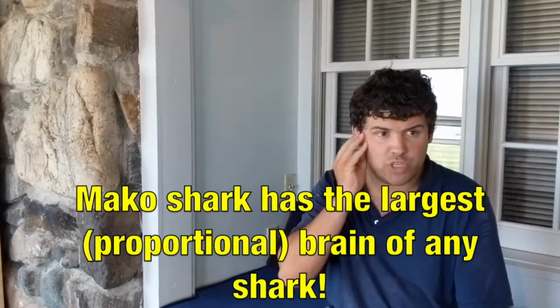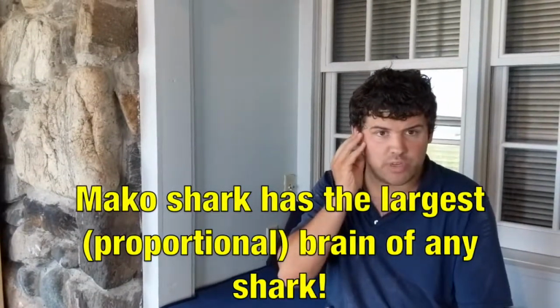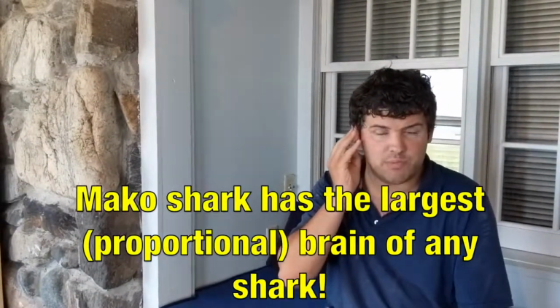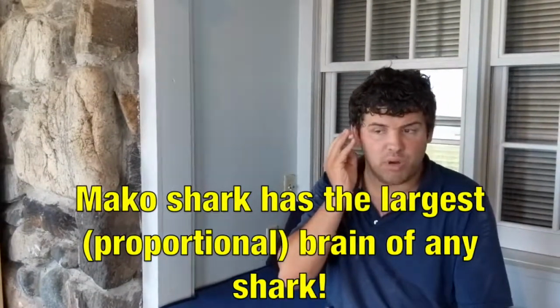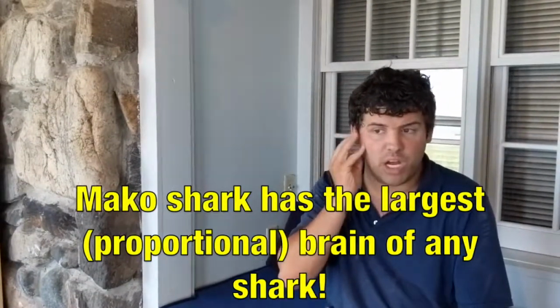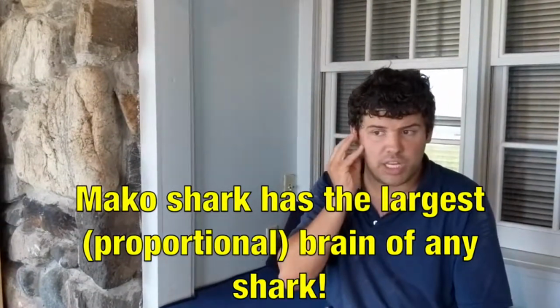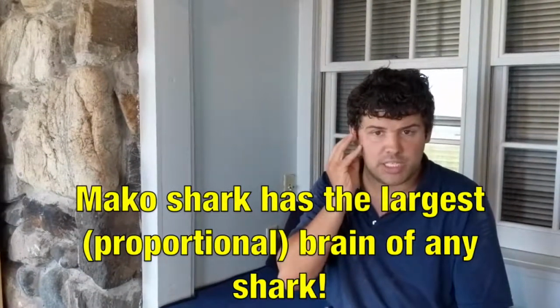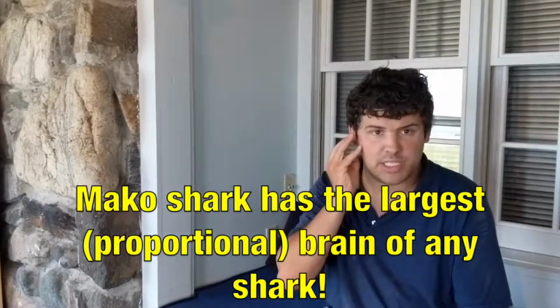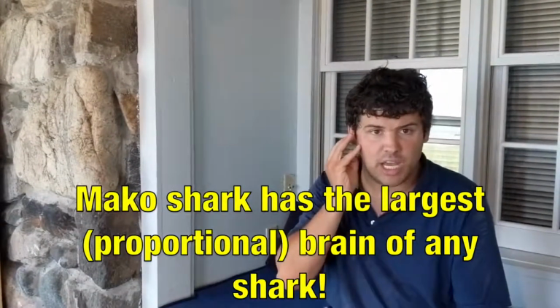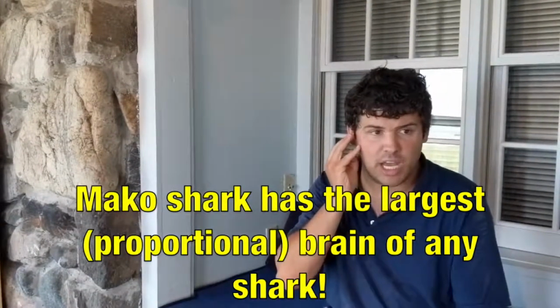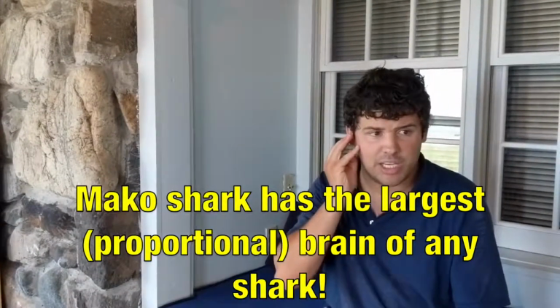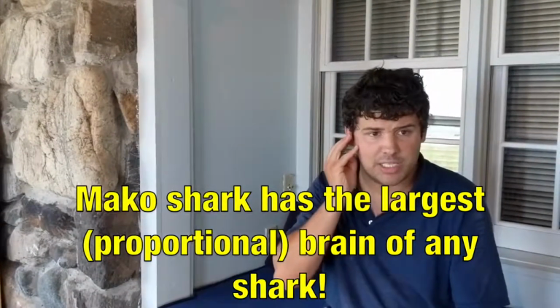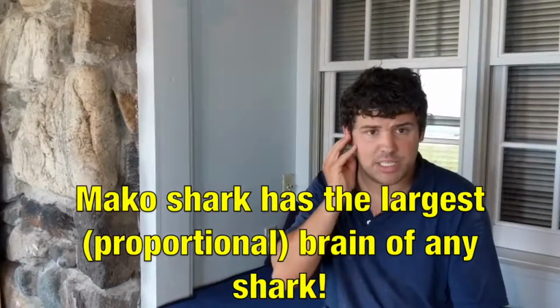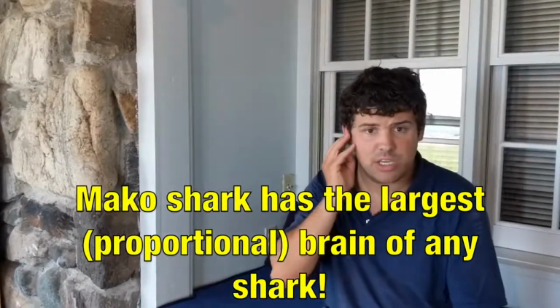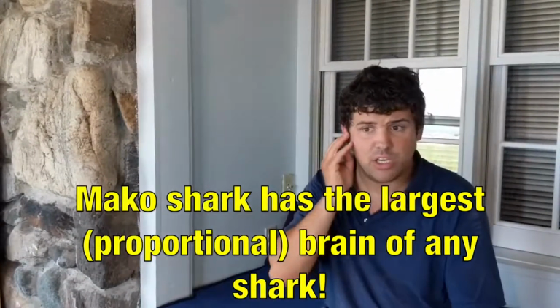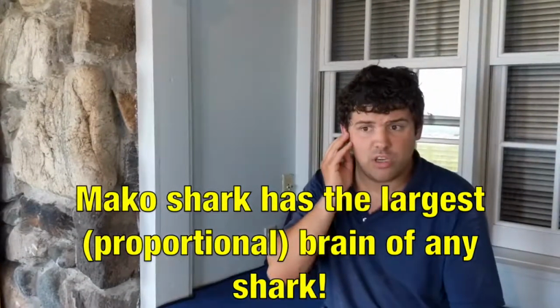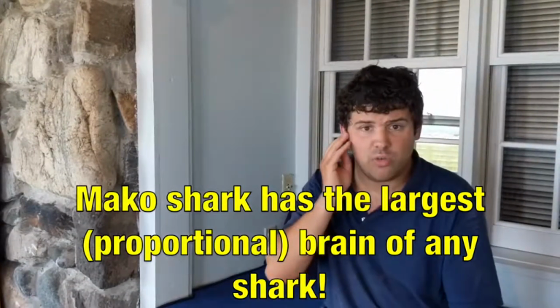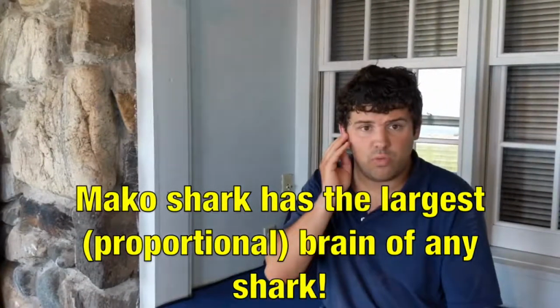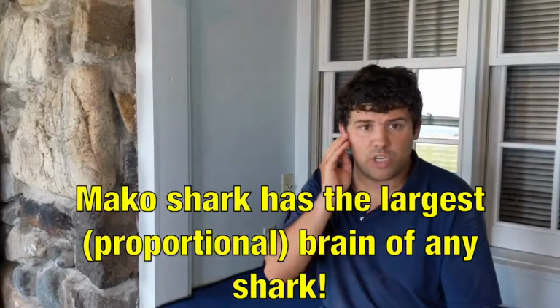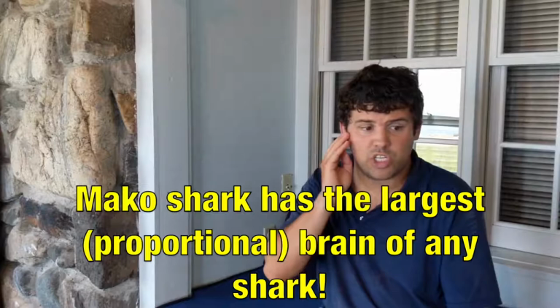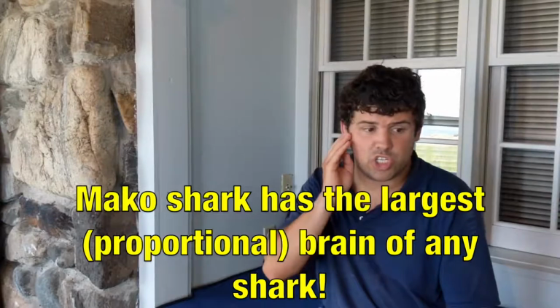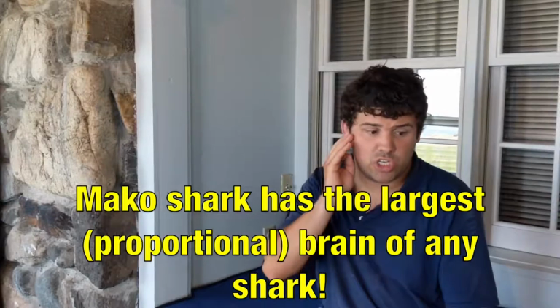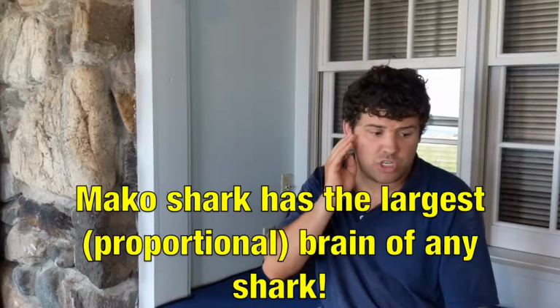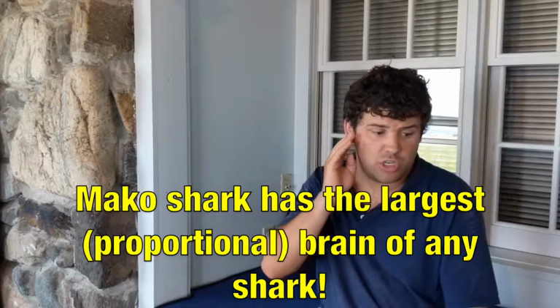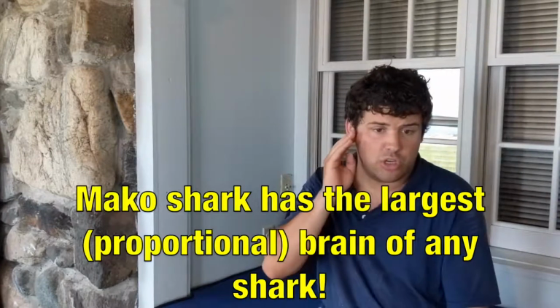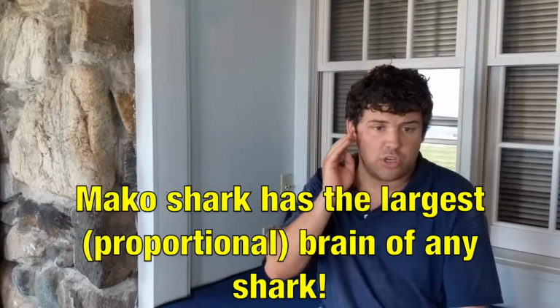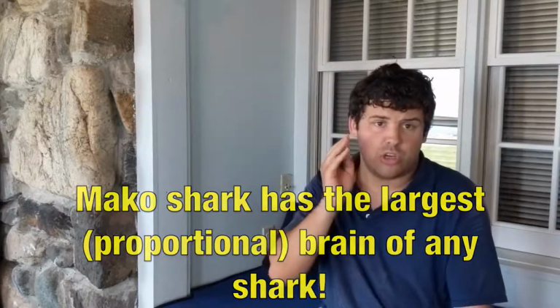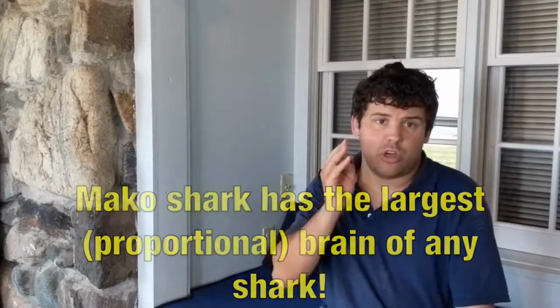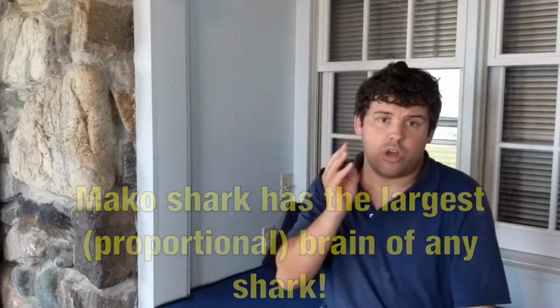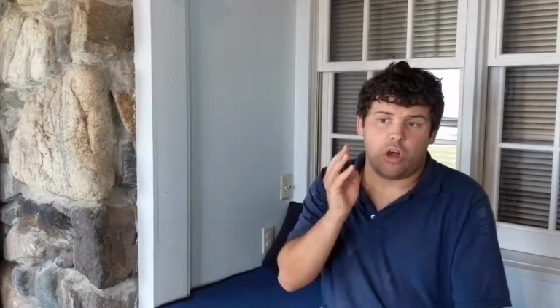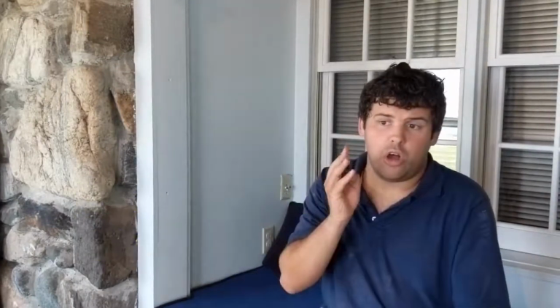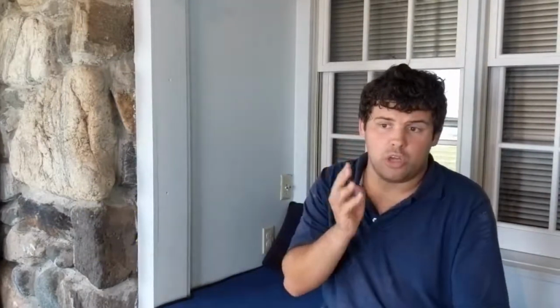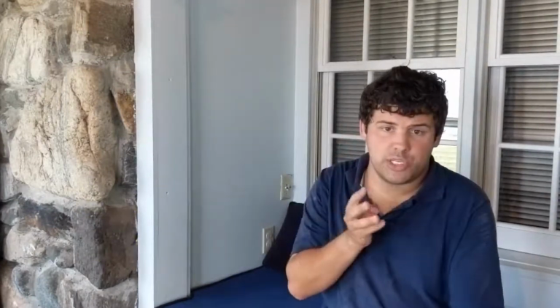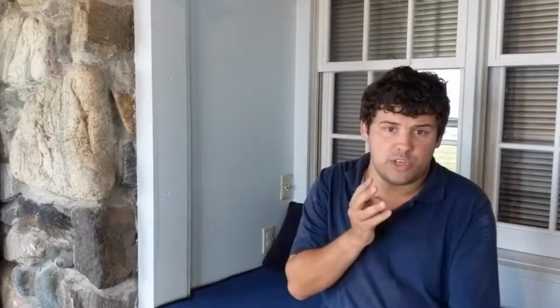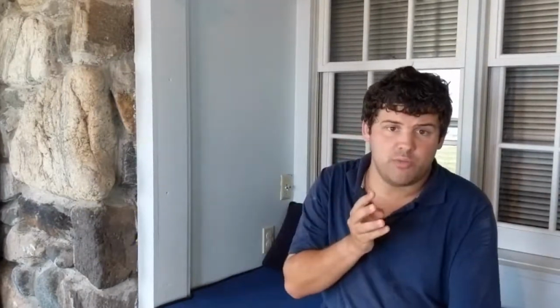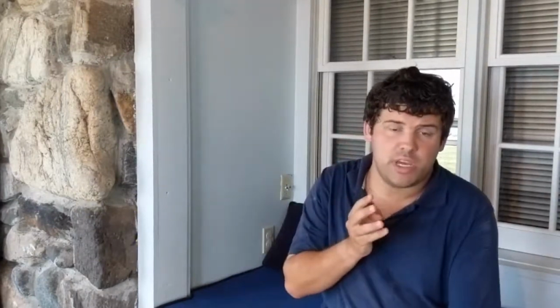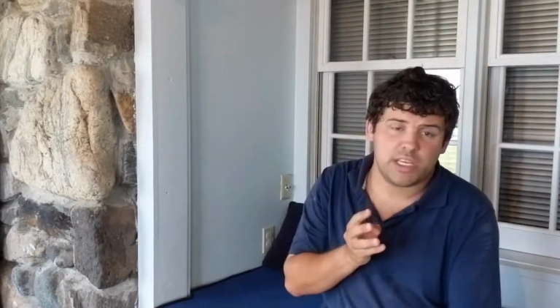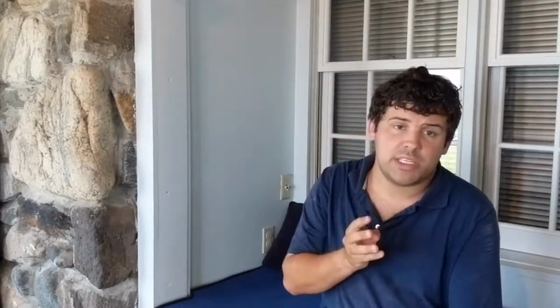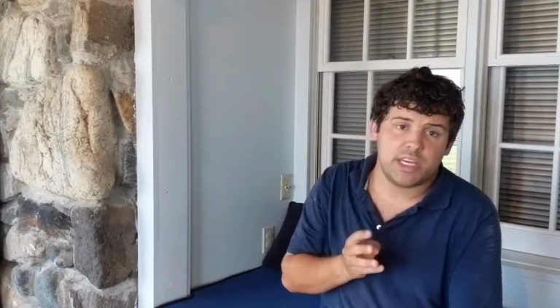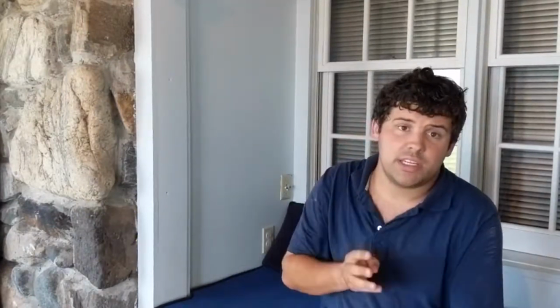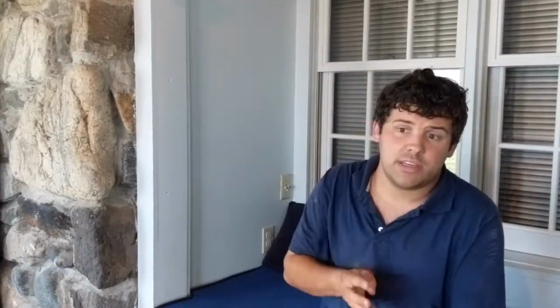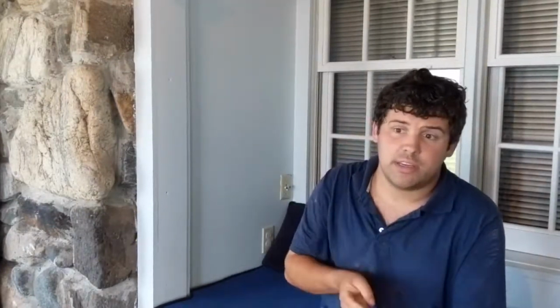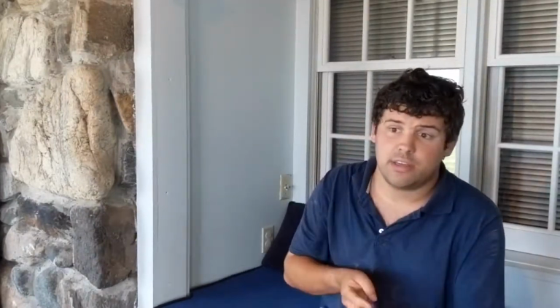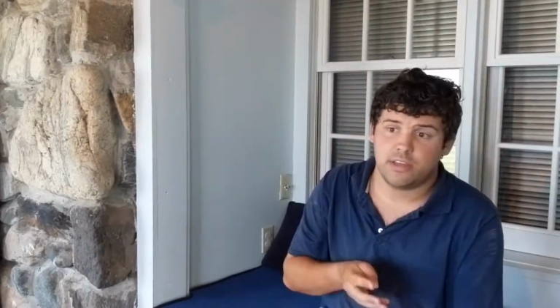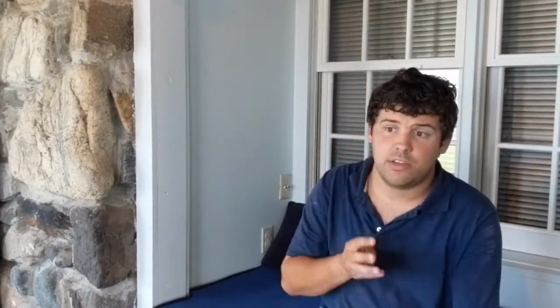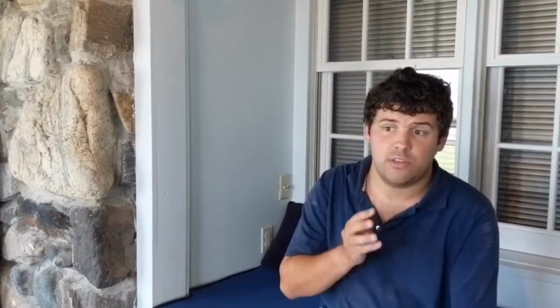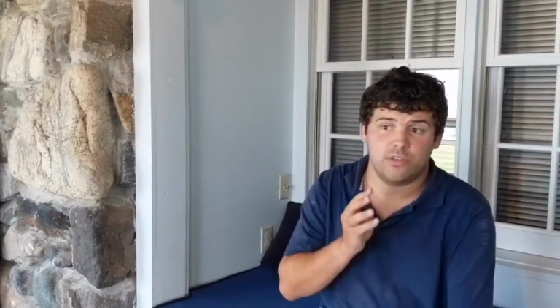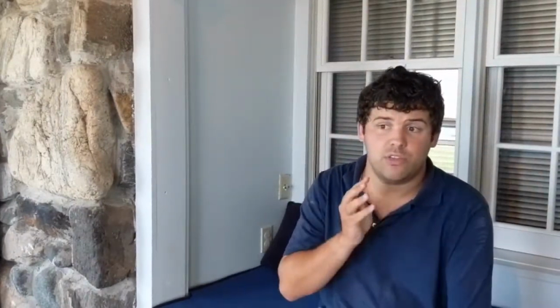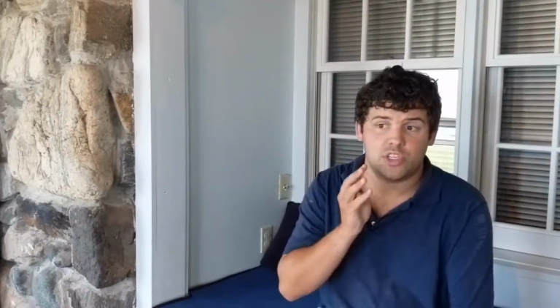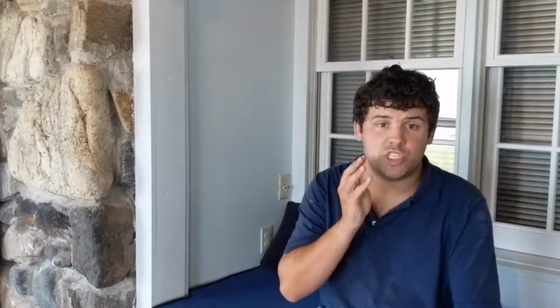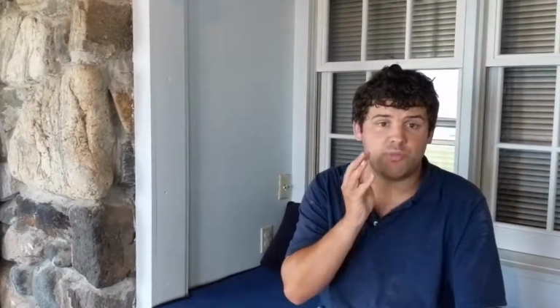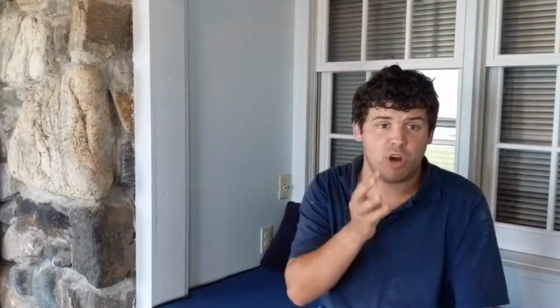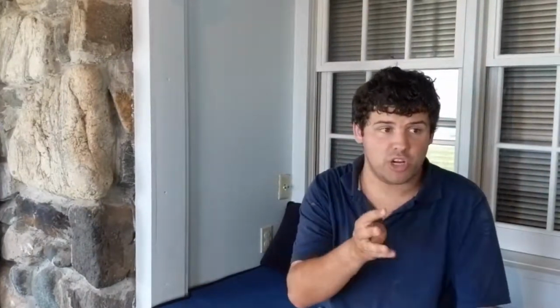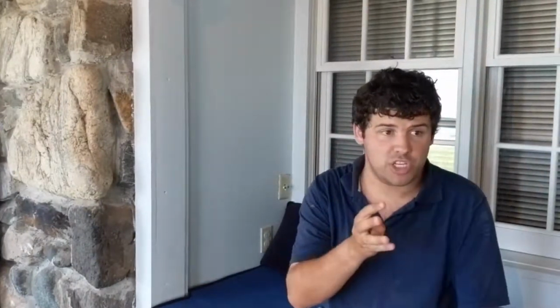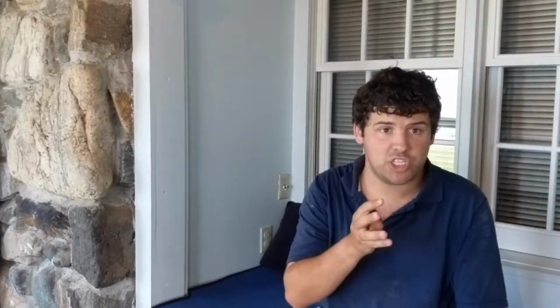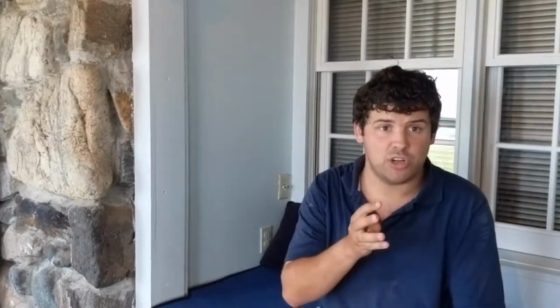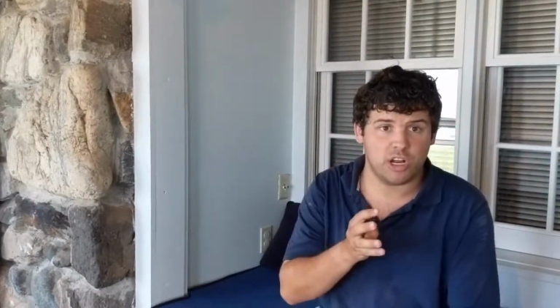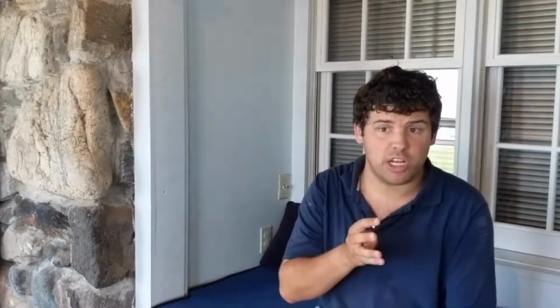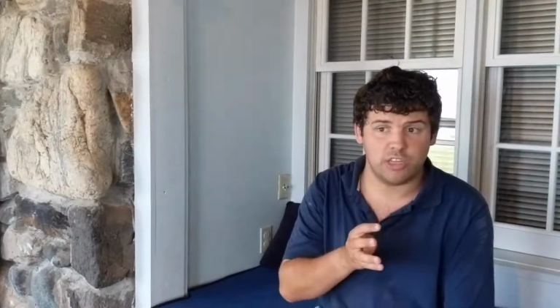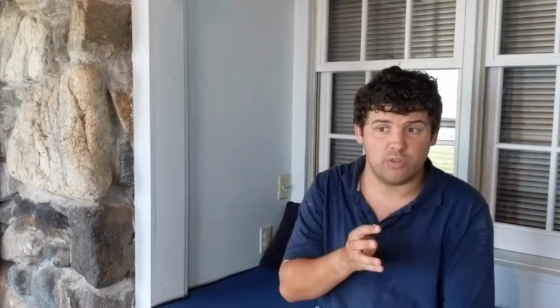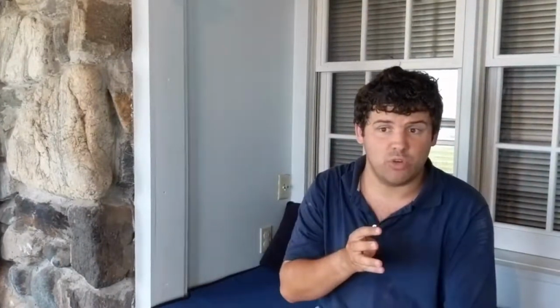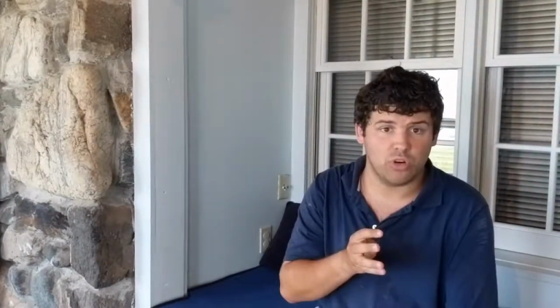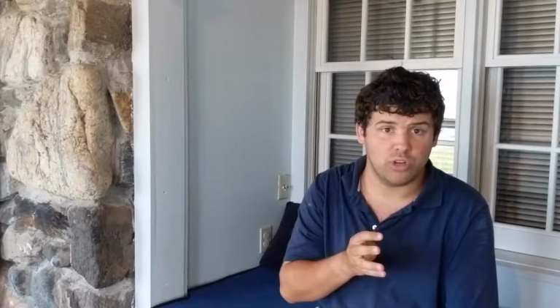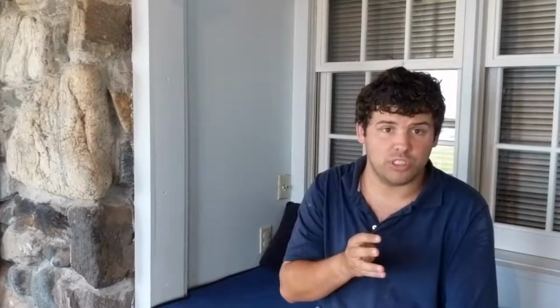The mako shark also has proportionately the largest brain of any shark in the world in proportion to its body size, which makes it the smartest shark in the world.